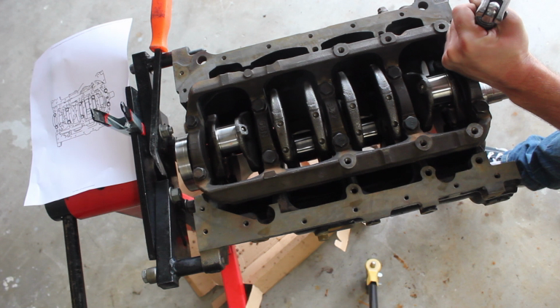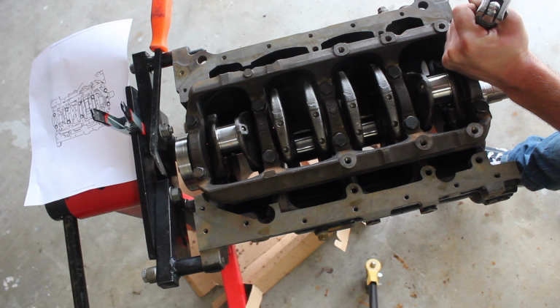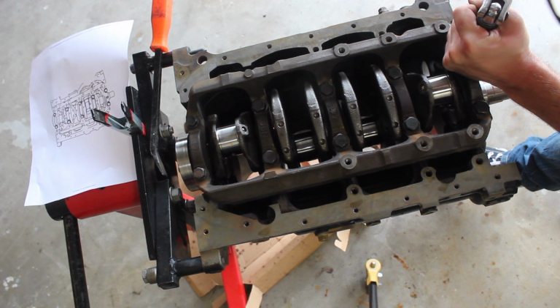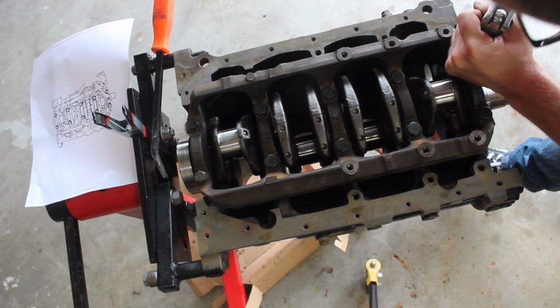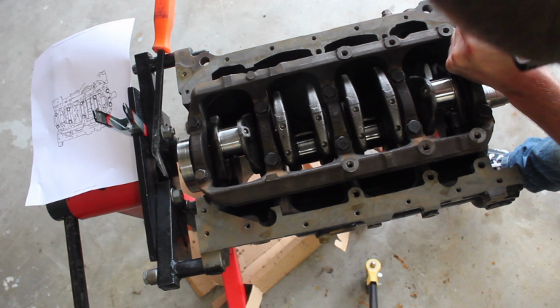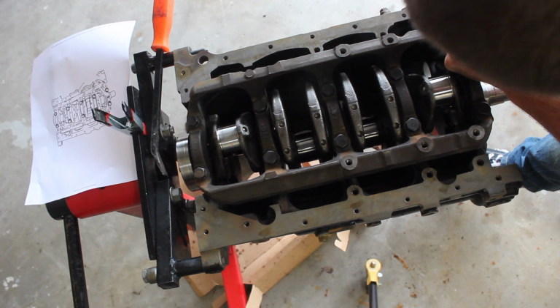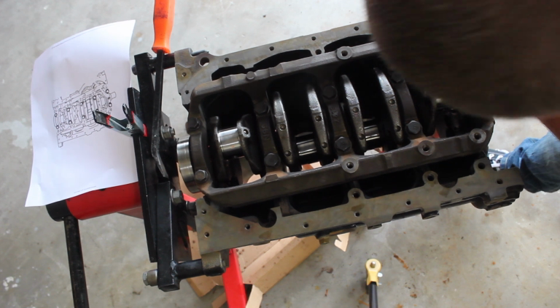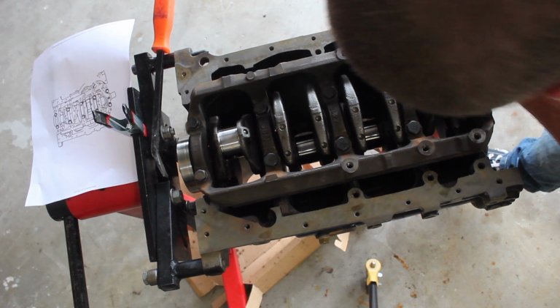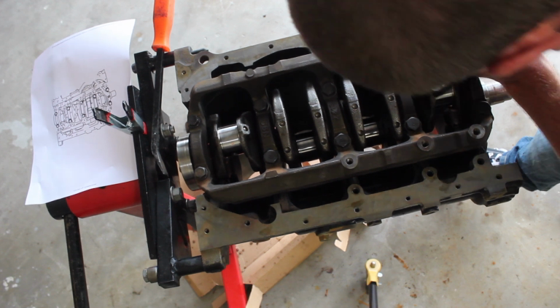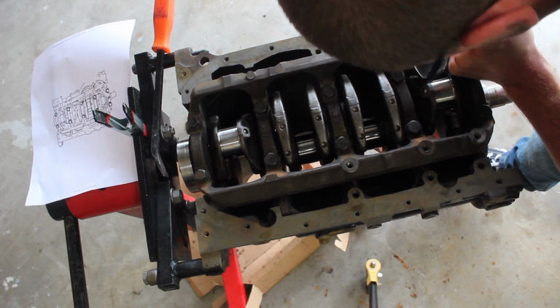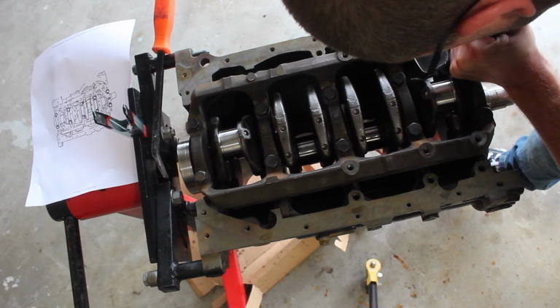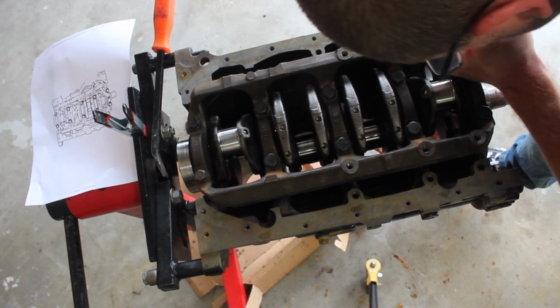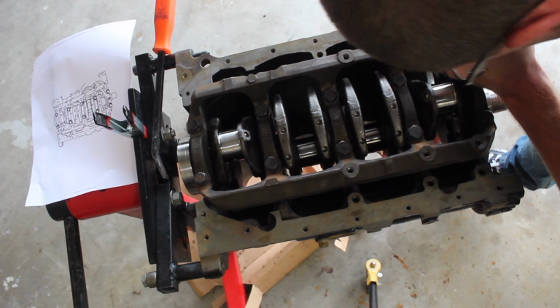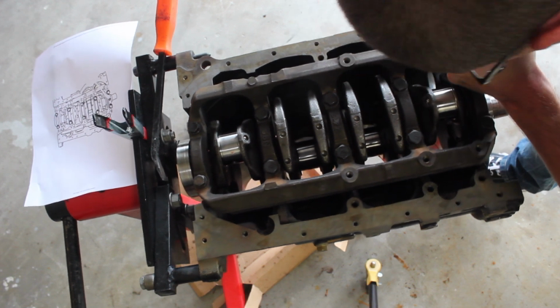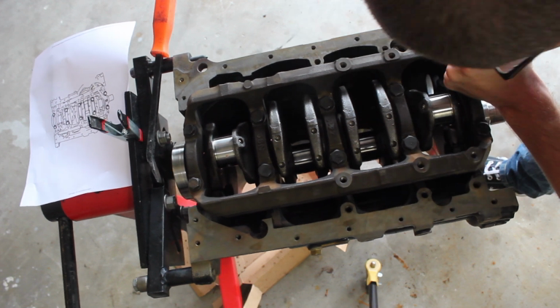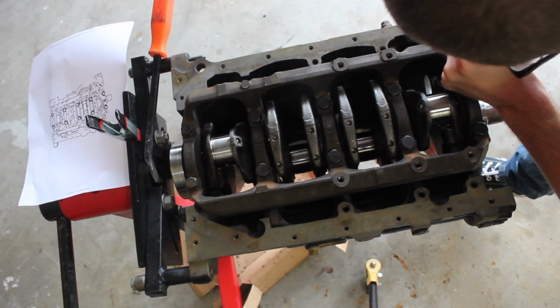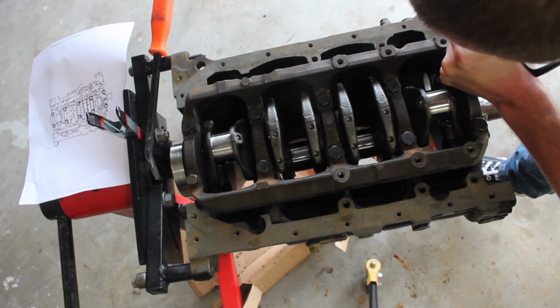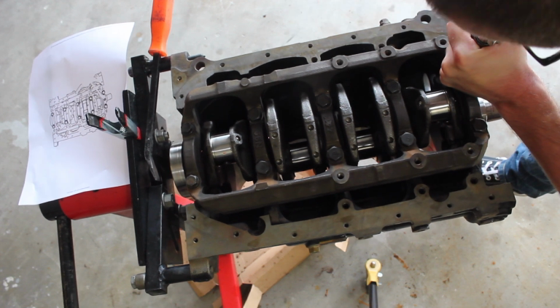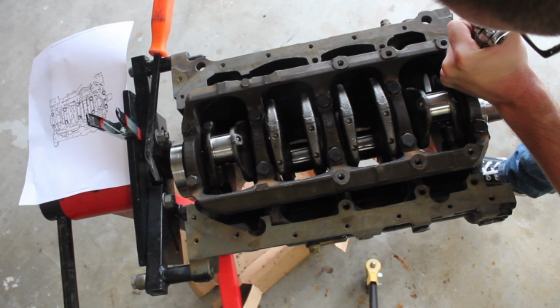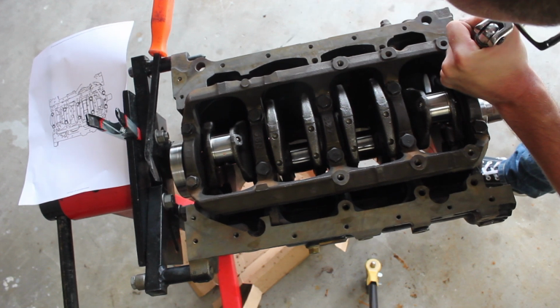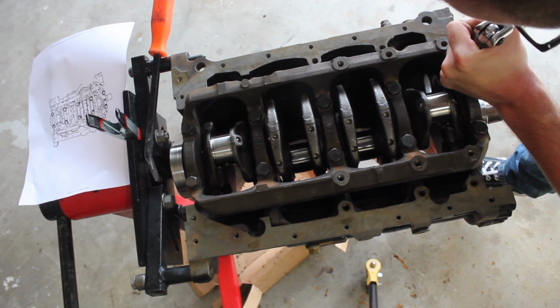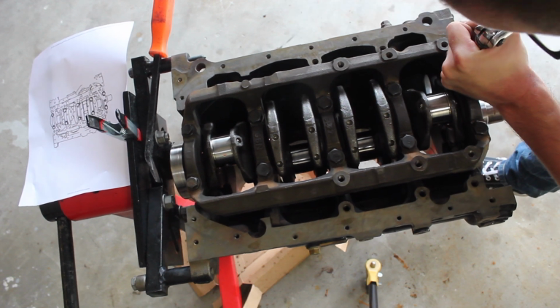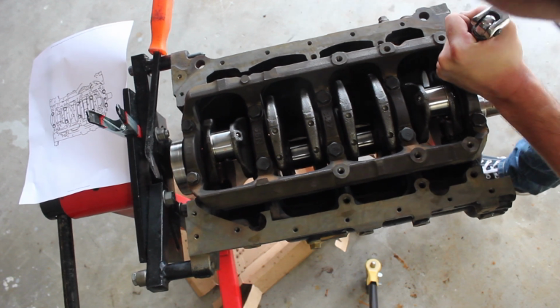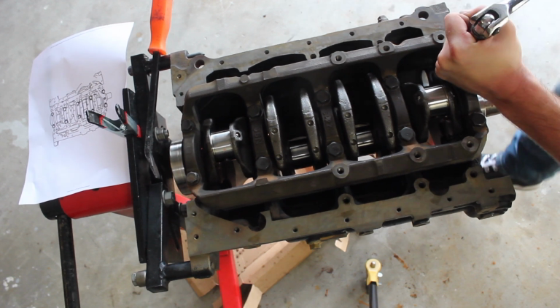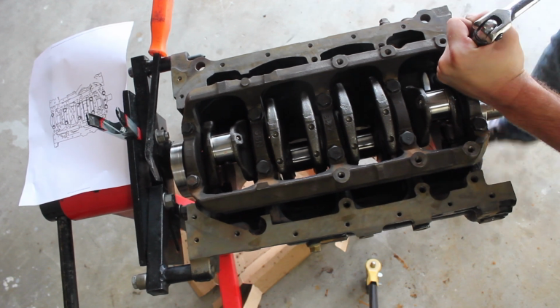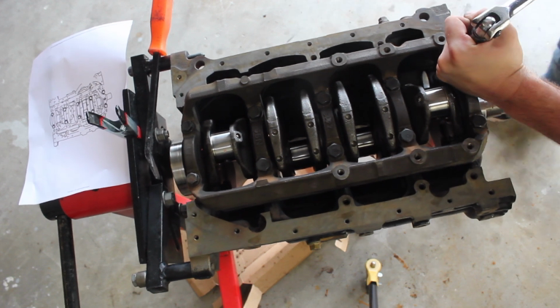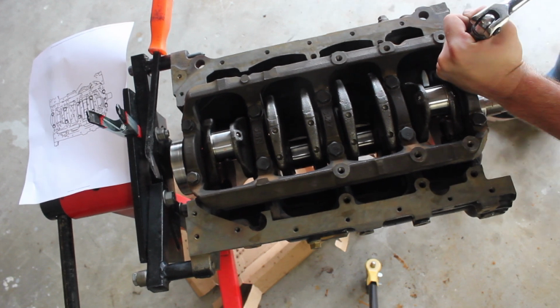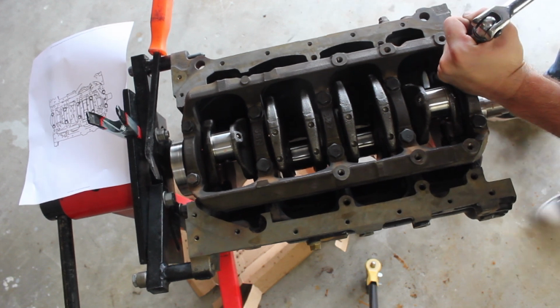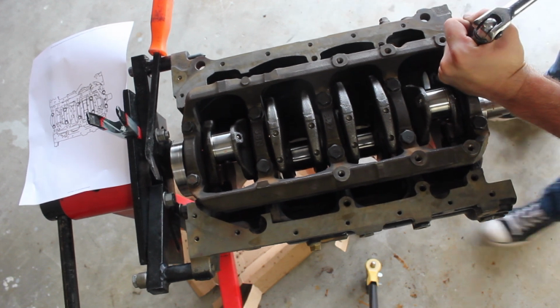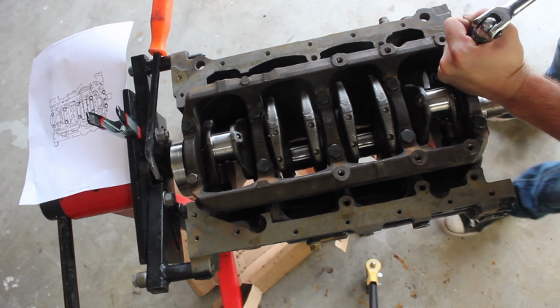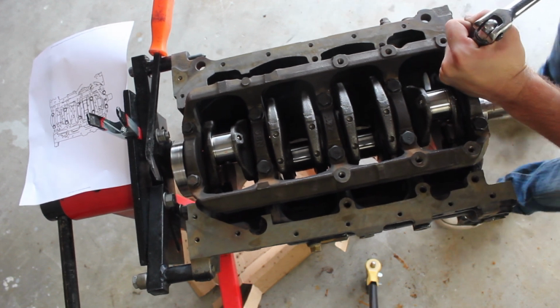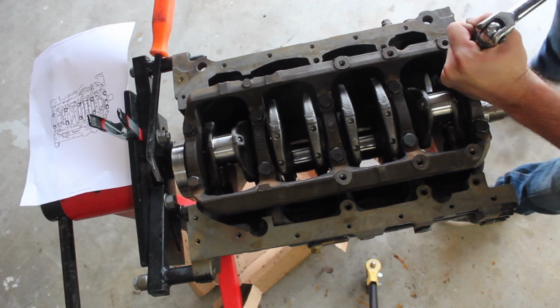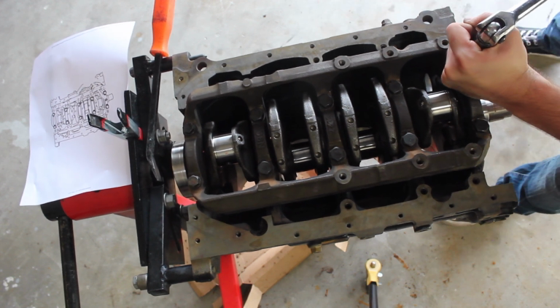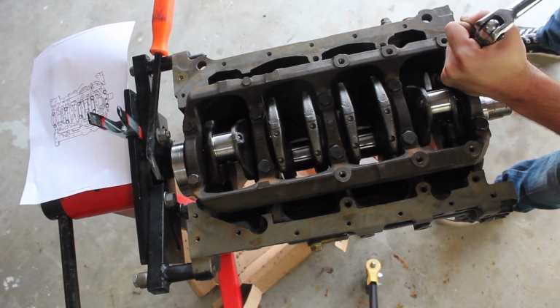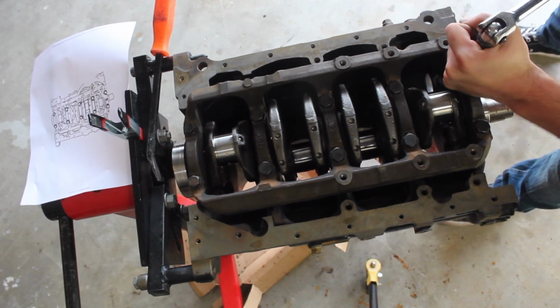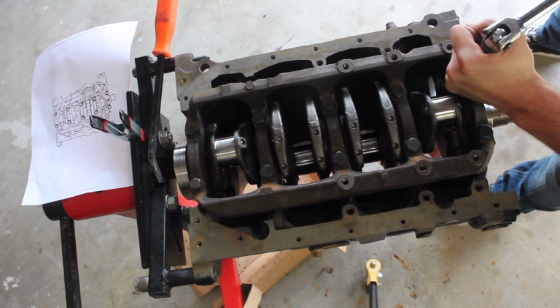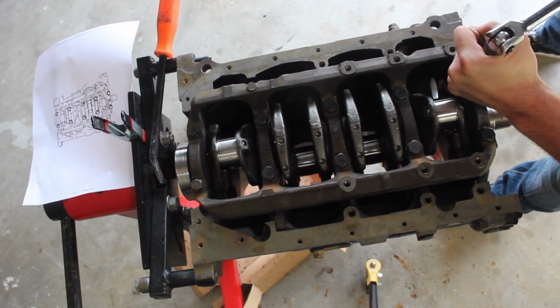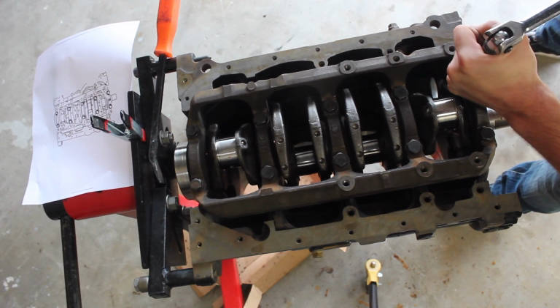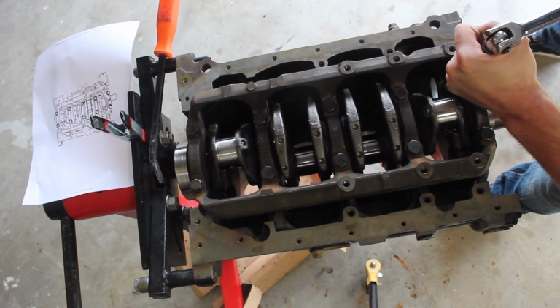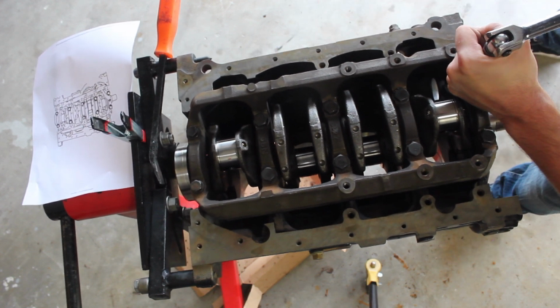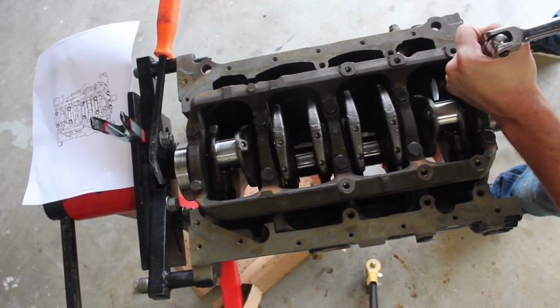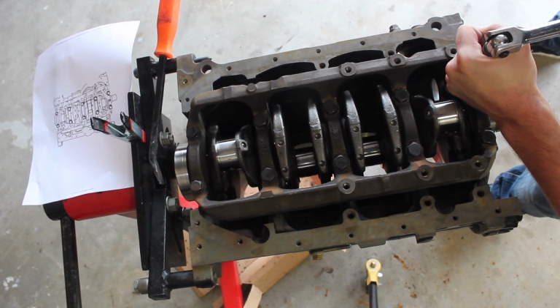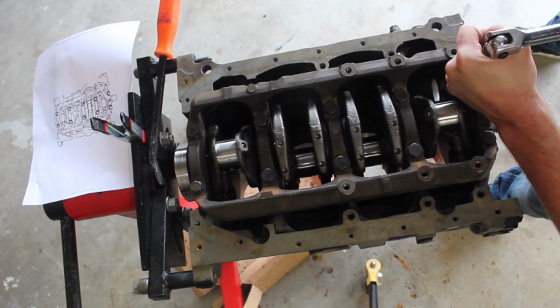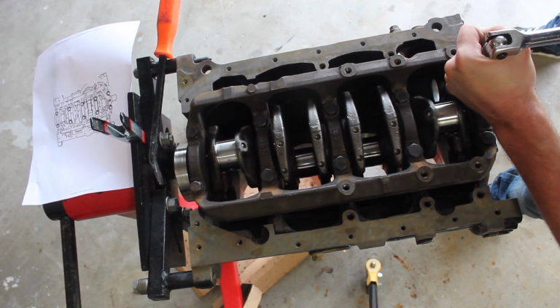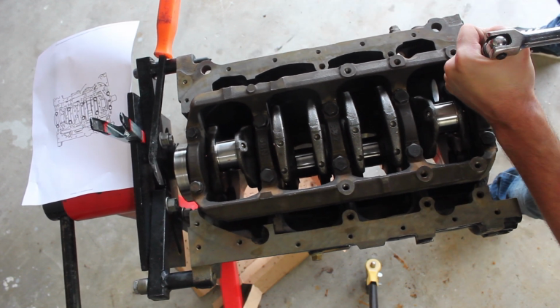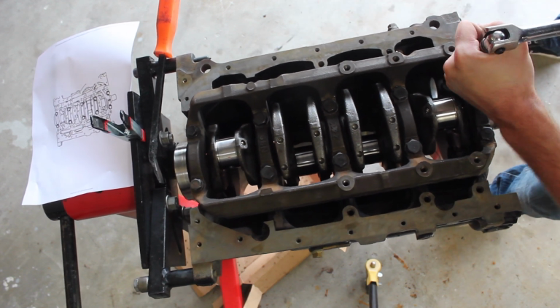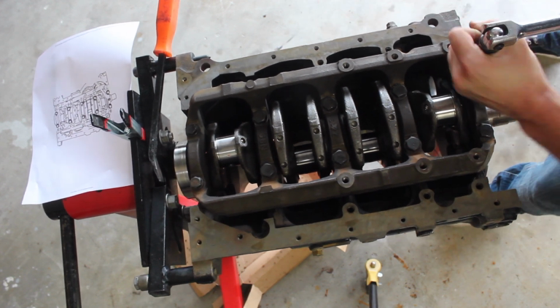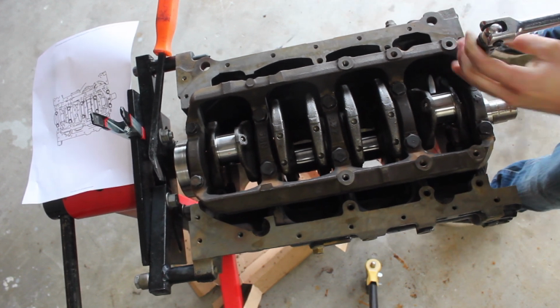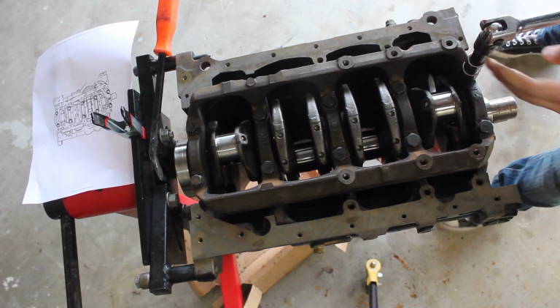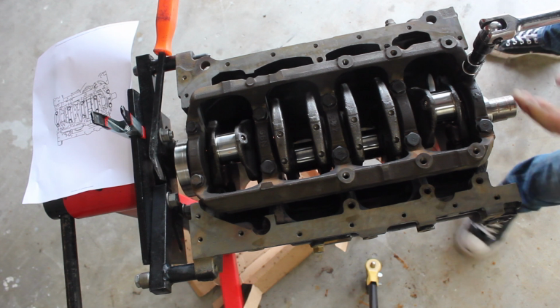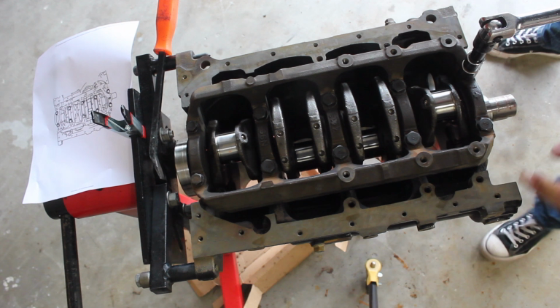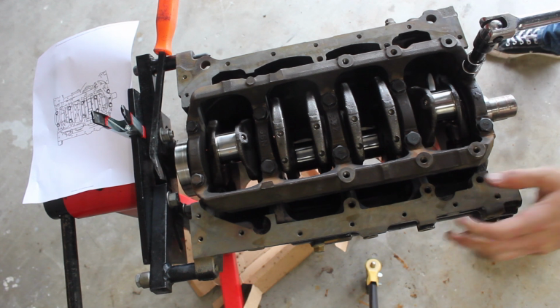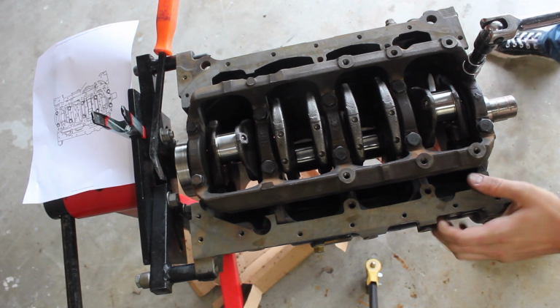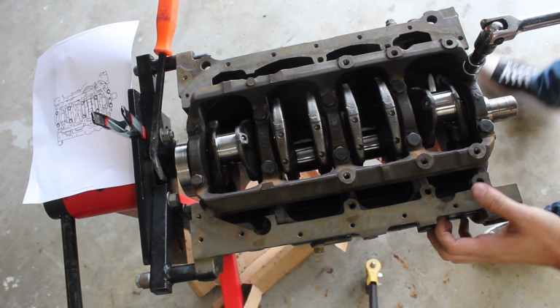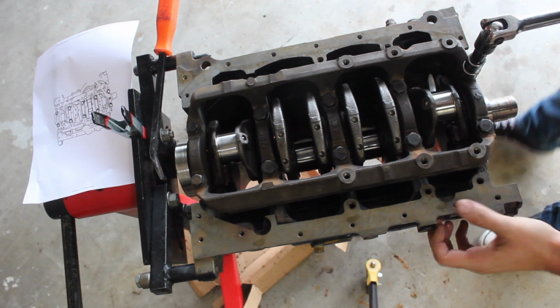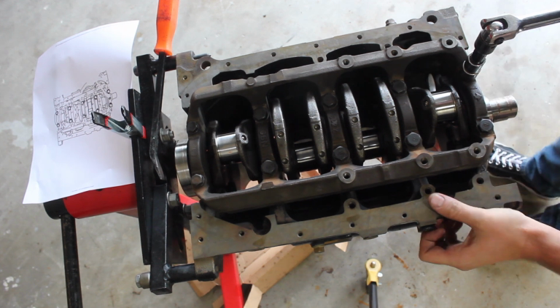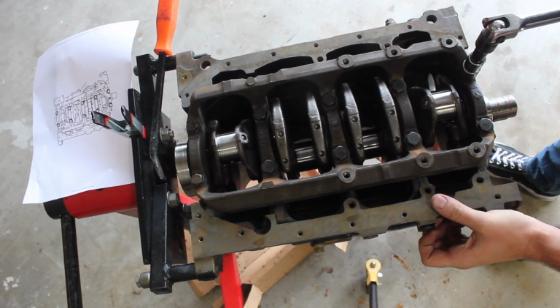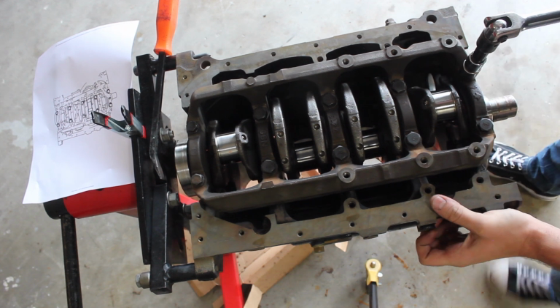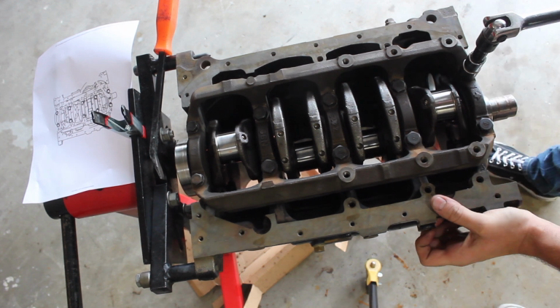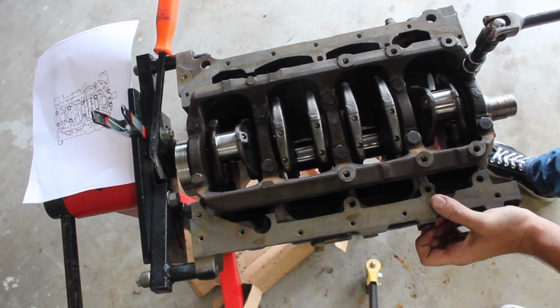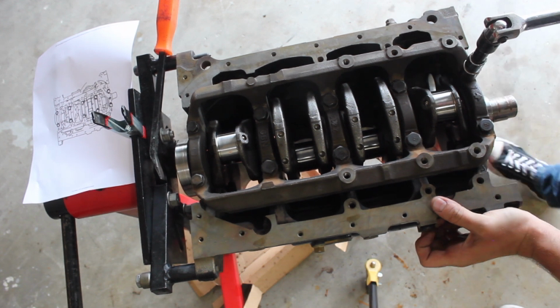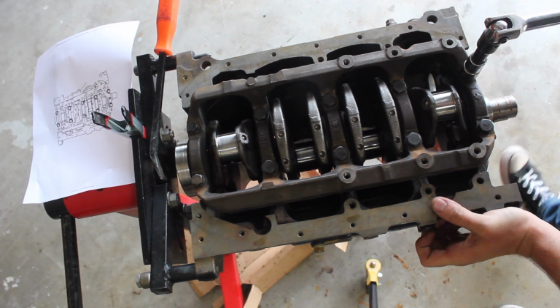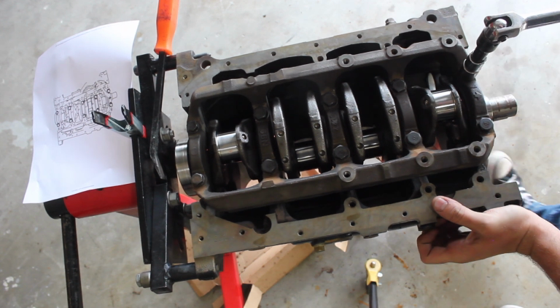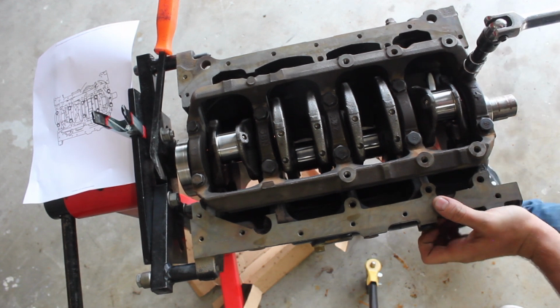As you can tell on the engine stand, this is a big pain in the butt and it's a good idea to try to find a way to brace the engine stand from moving.